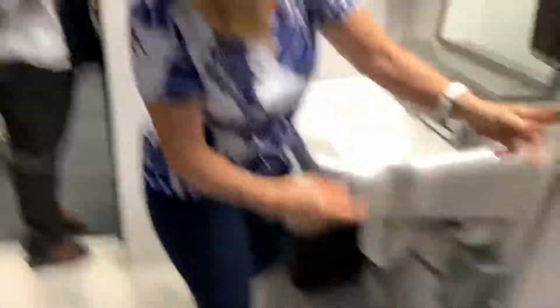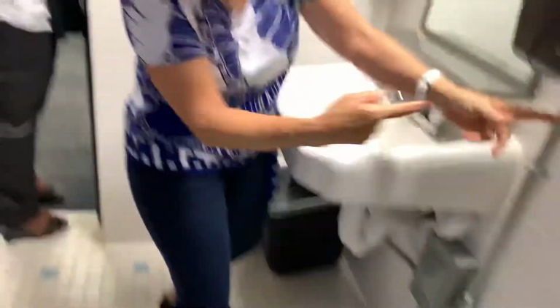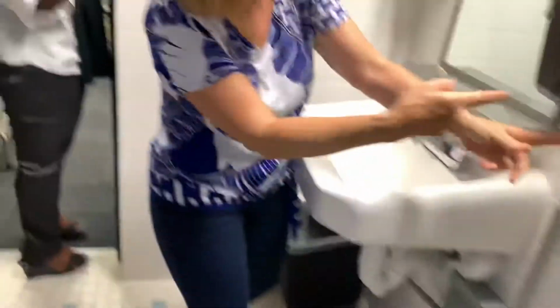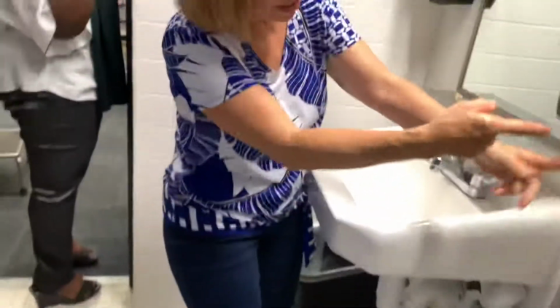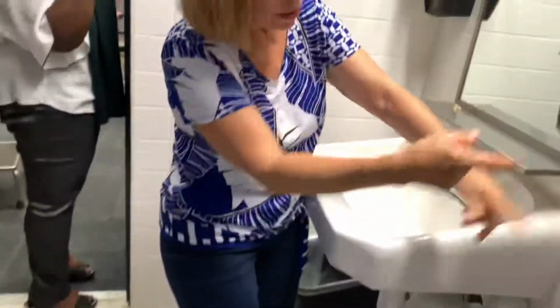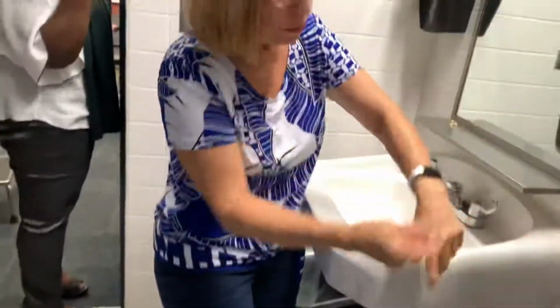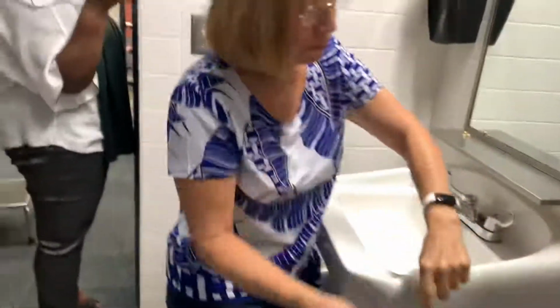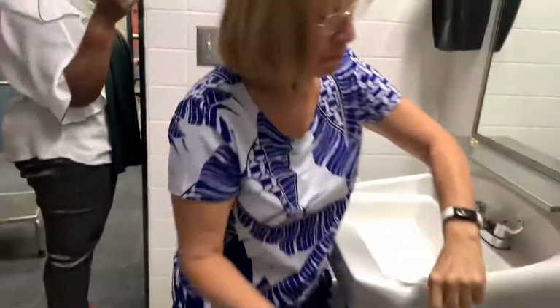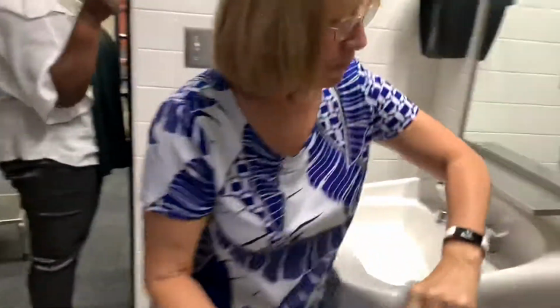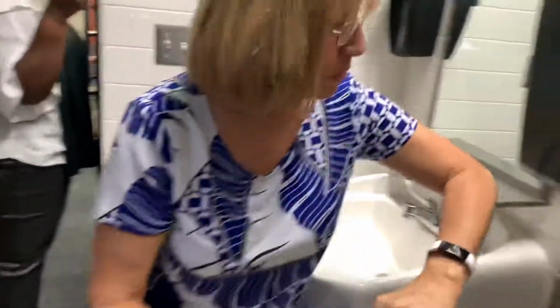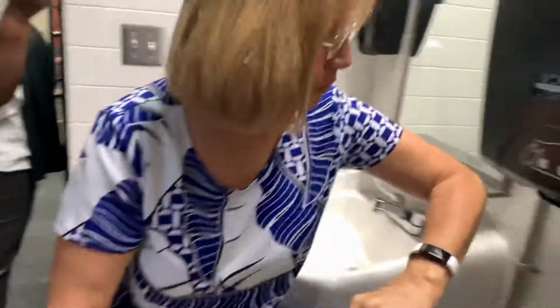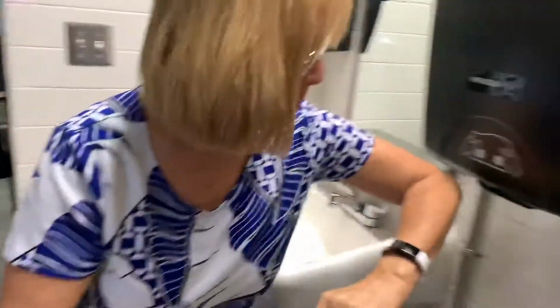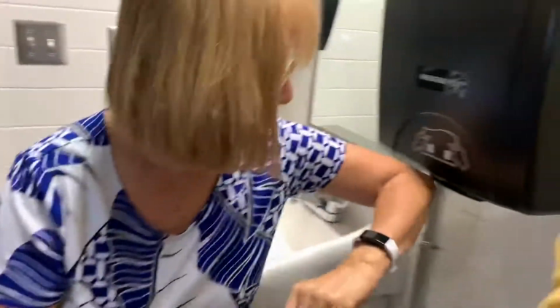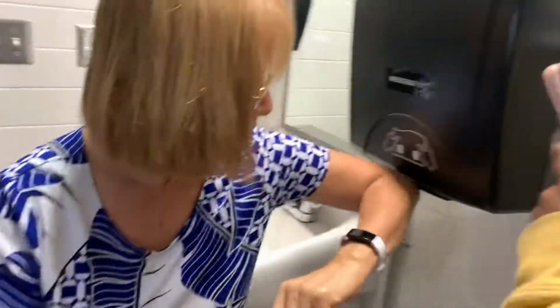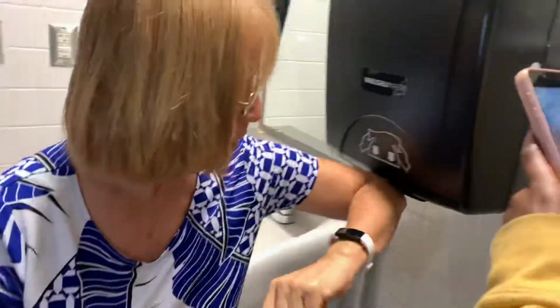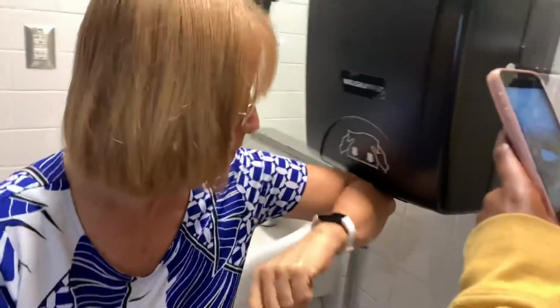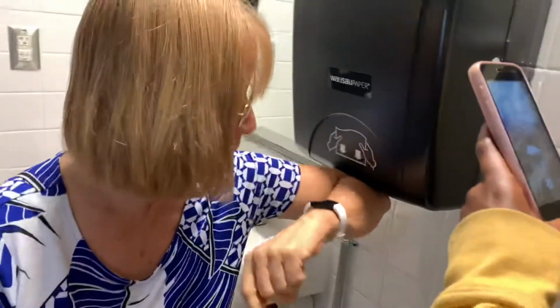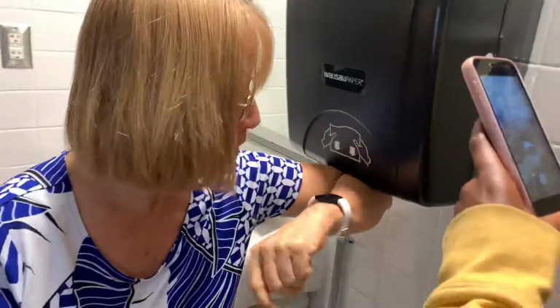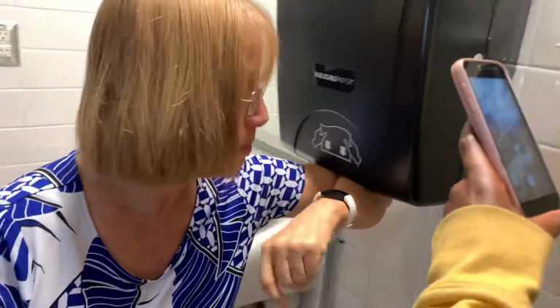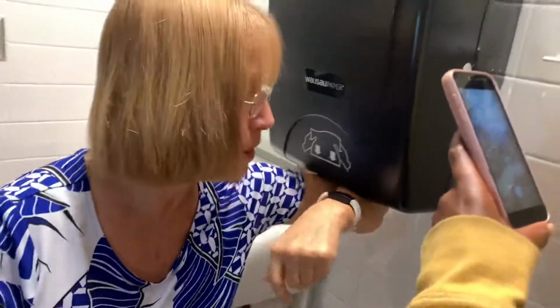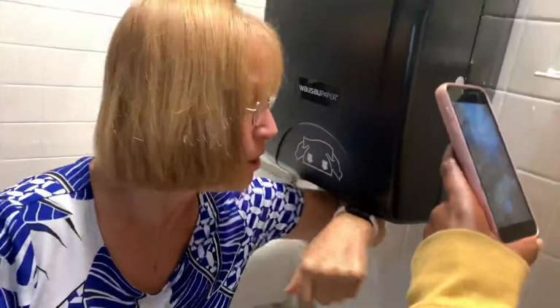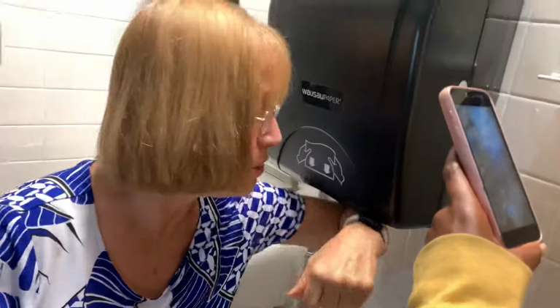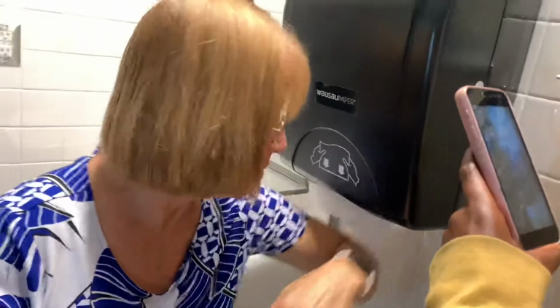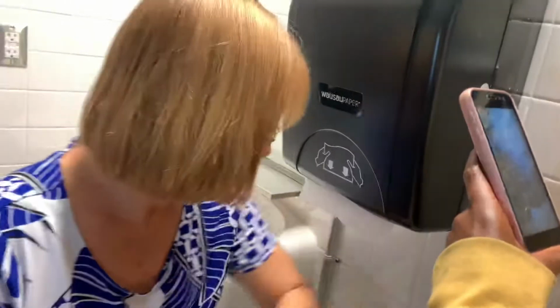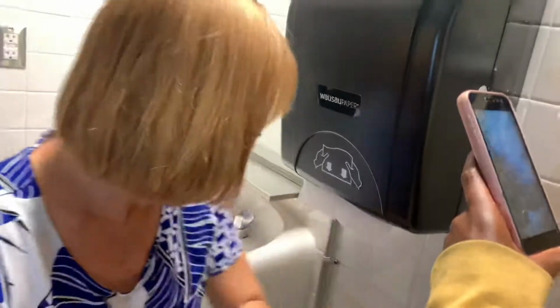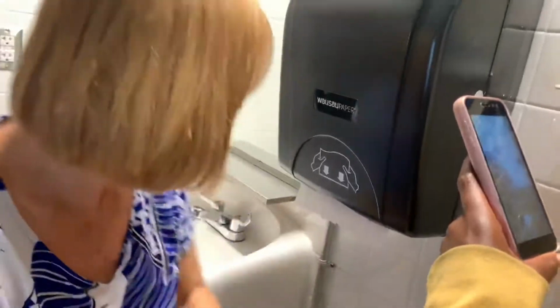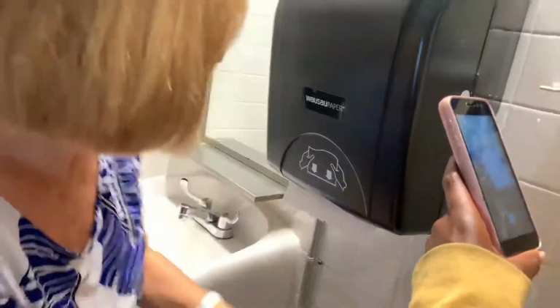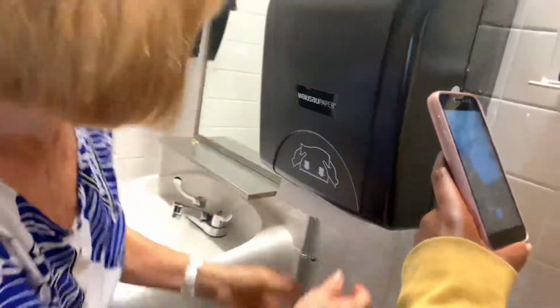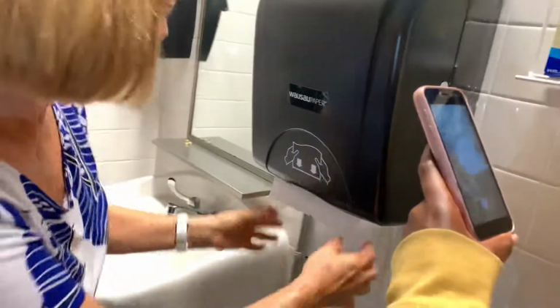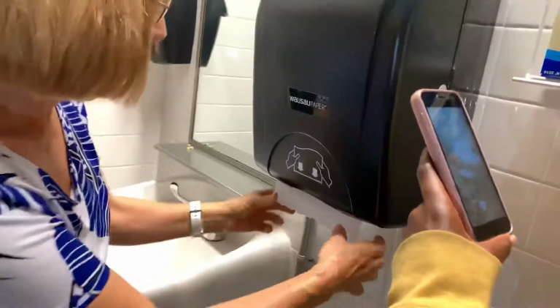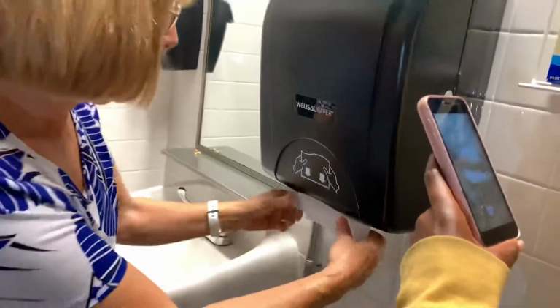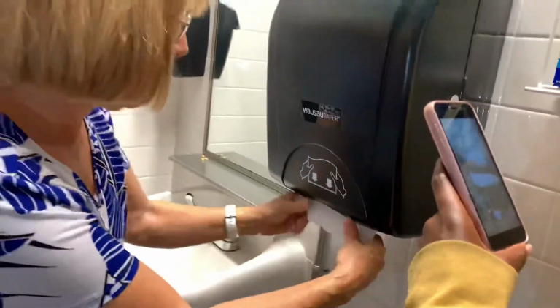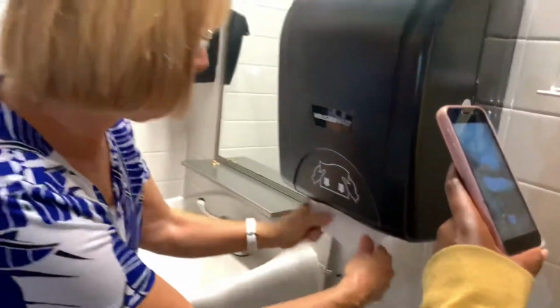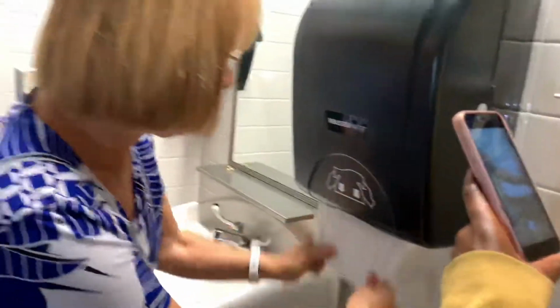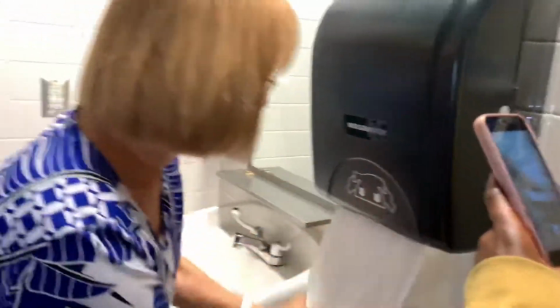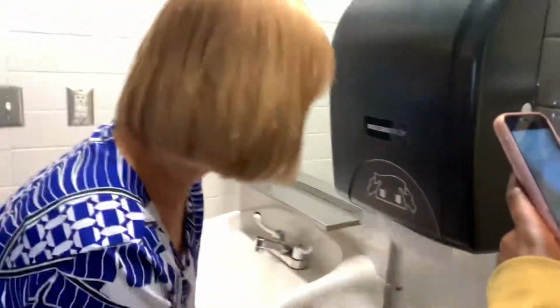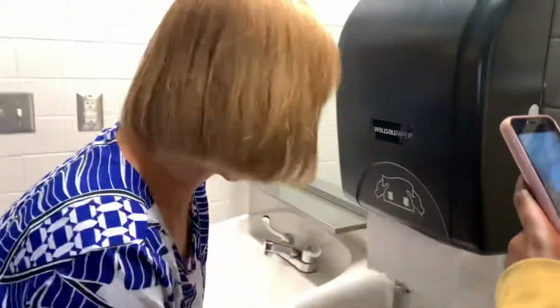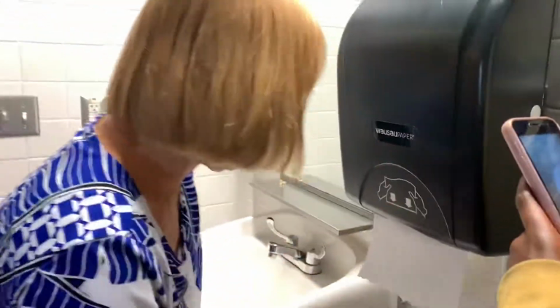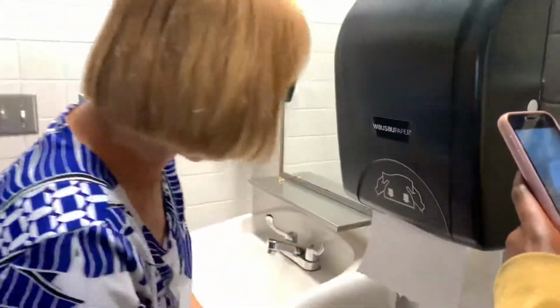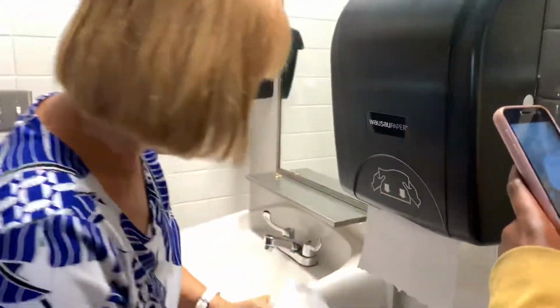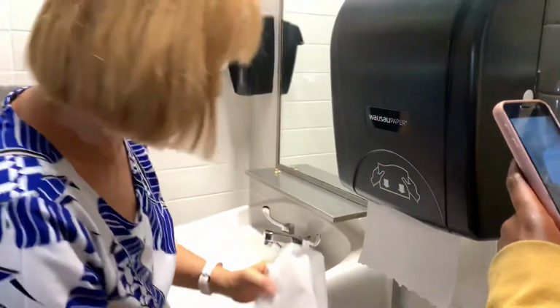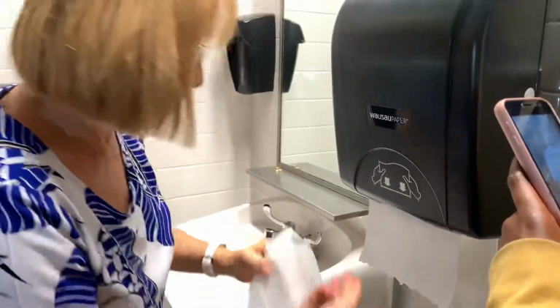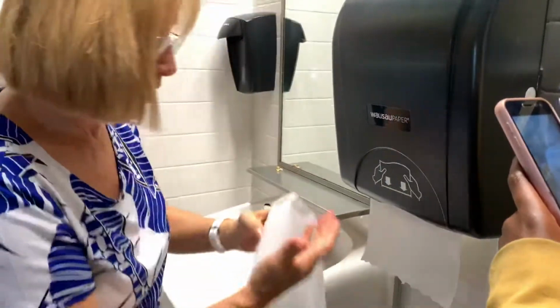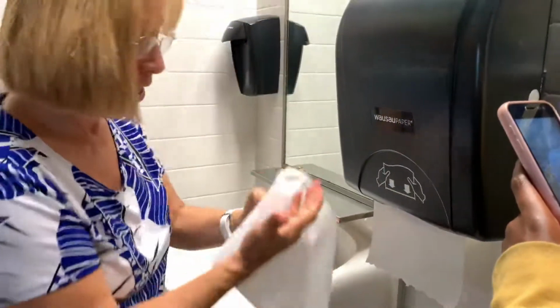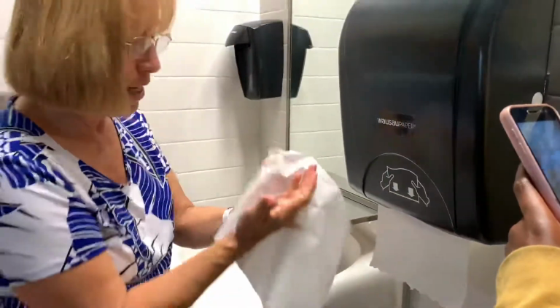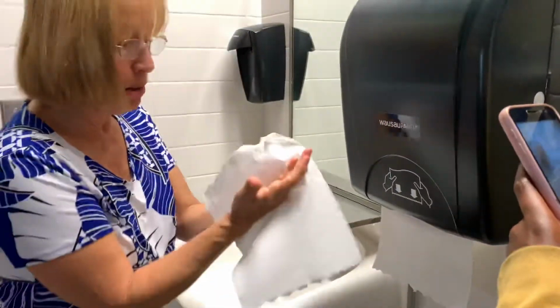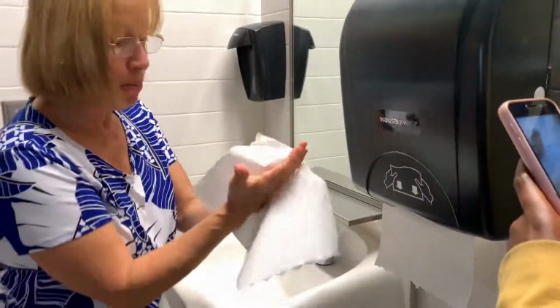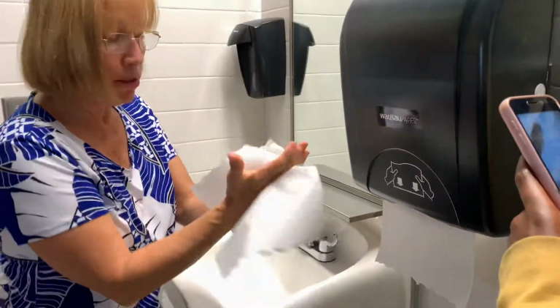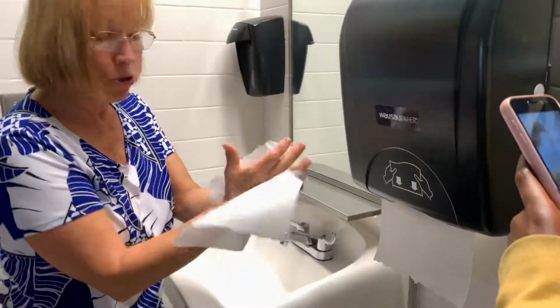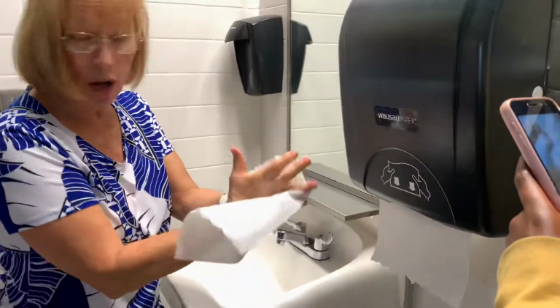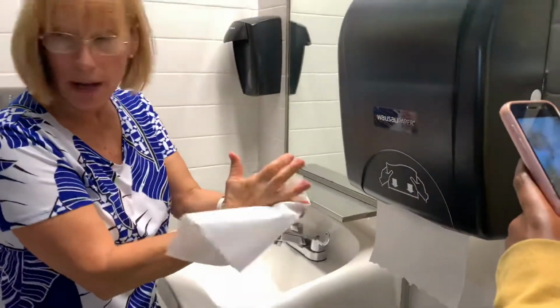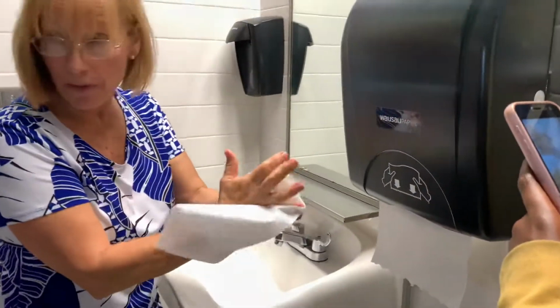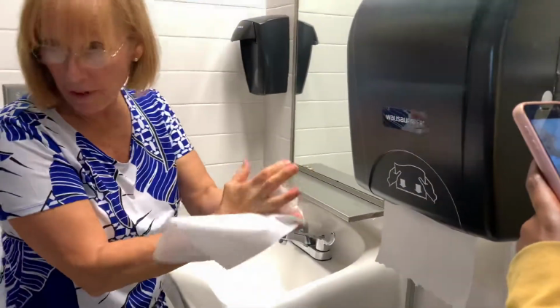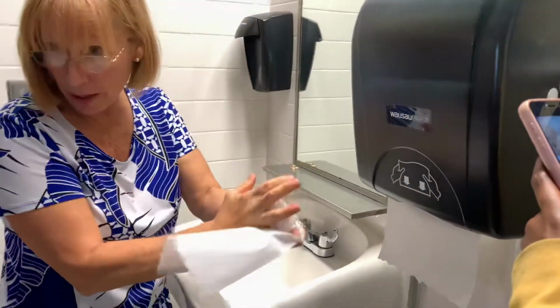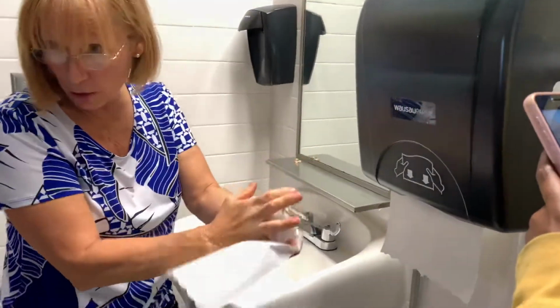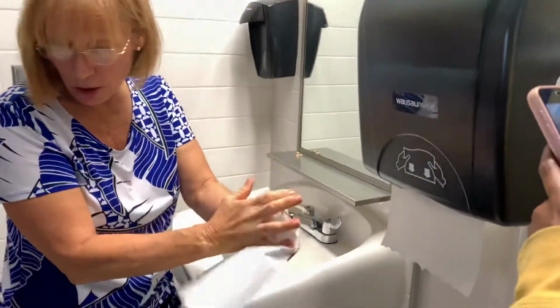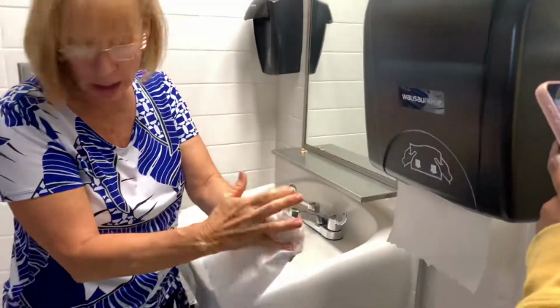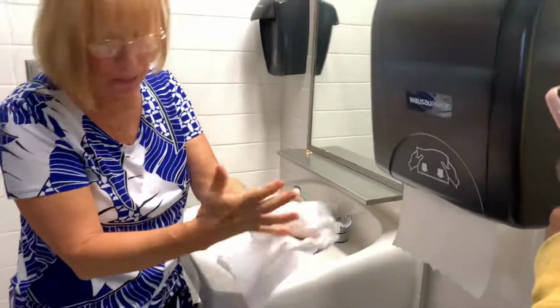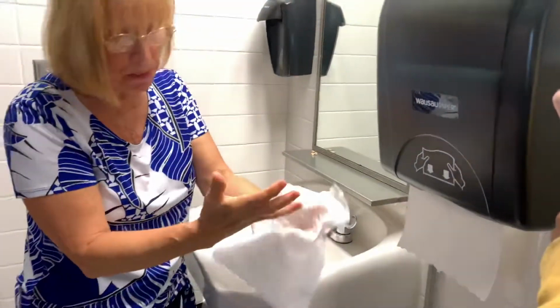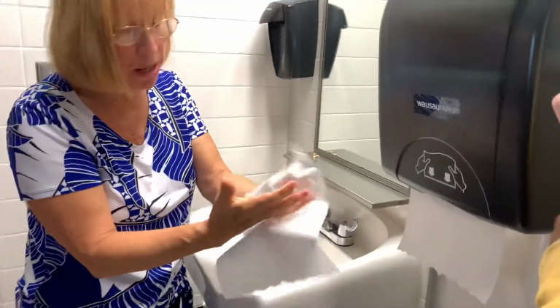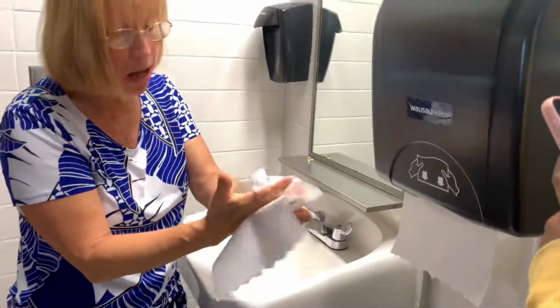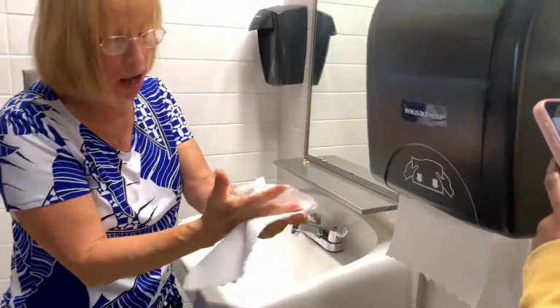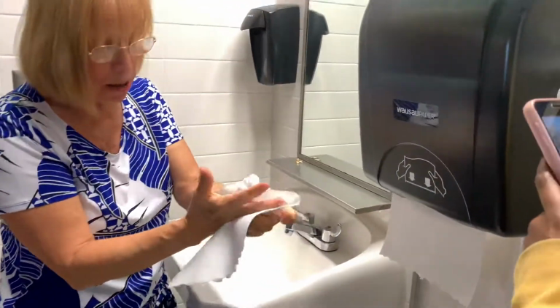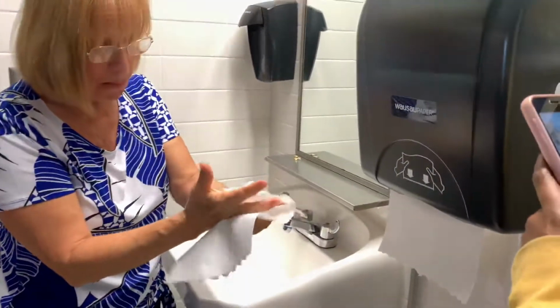Here we go. I'm going to take my elbow and pull that down and drive fingertips up.